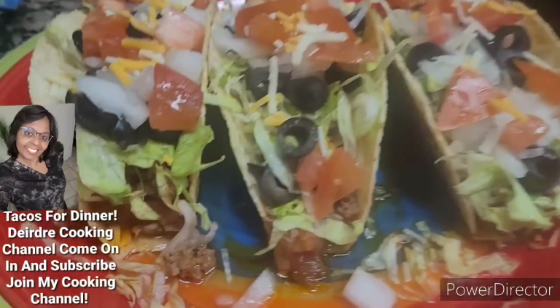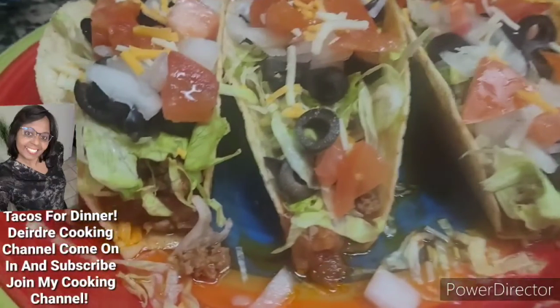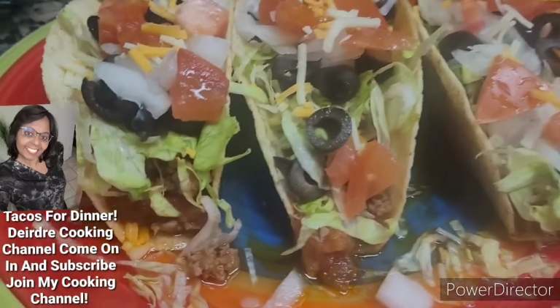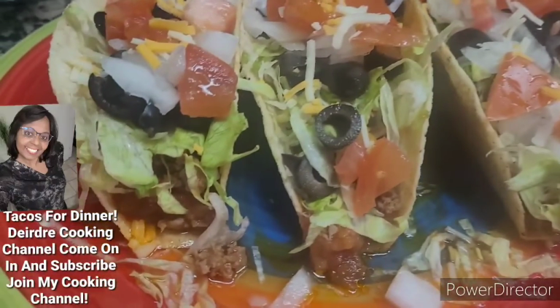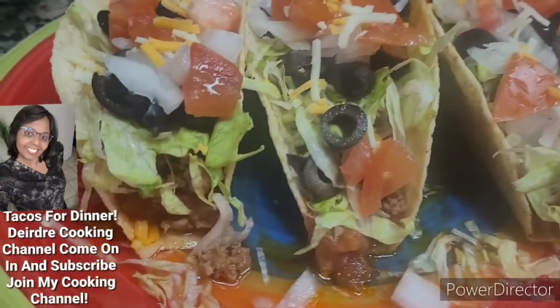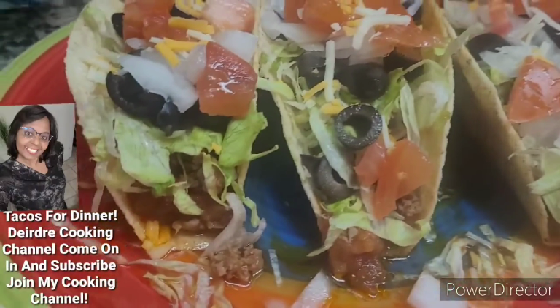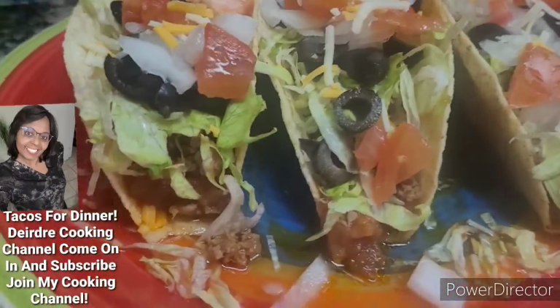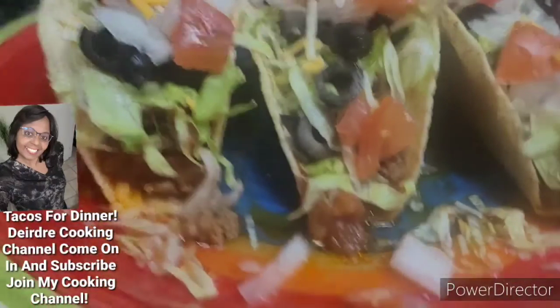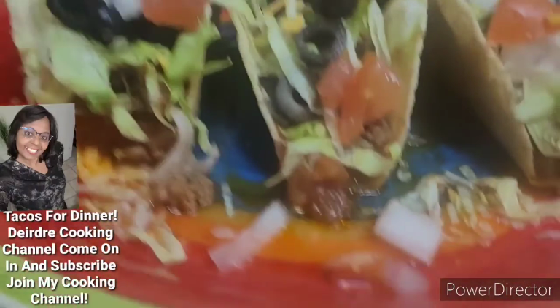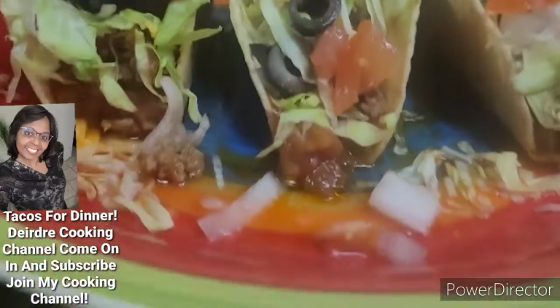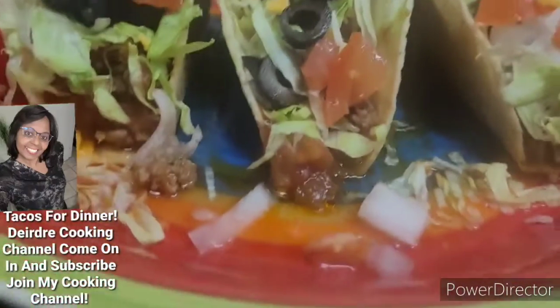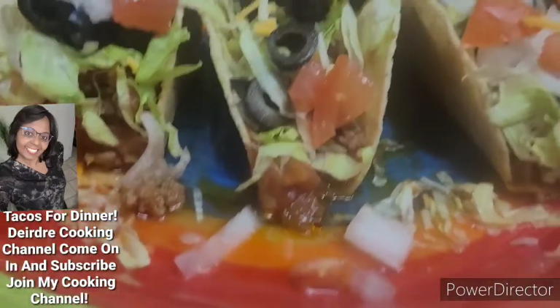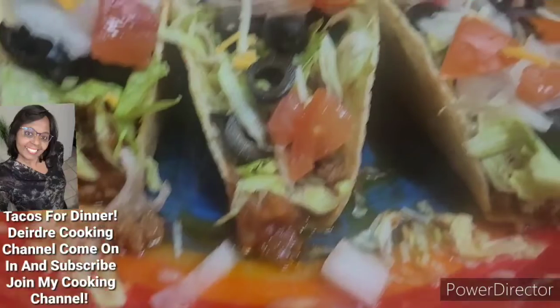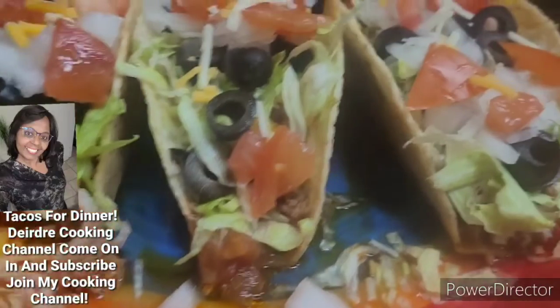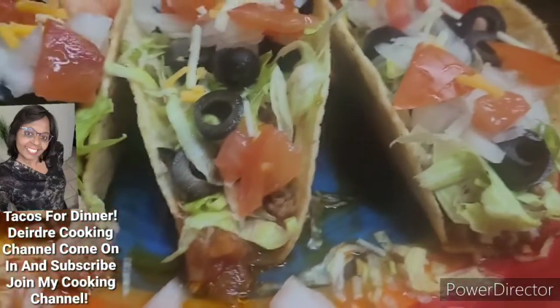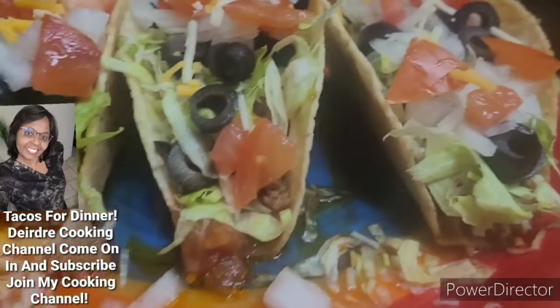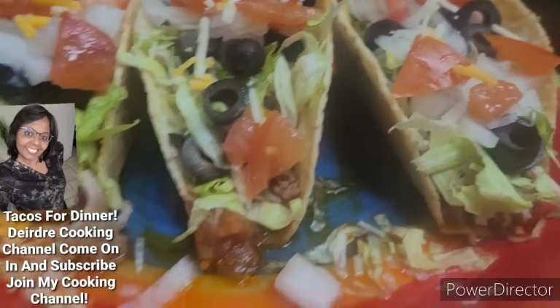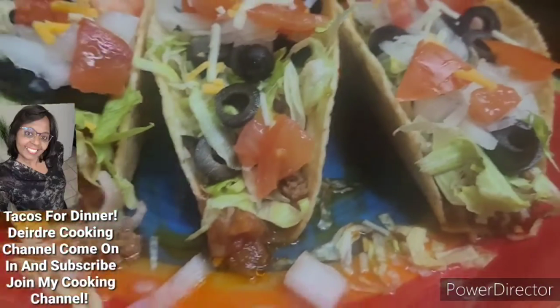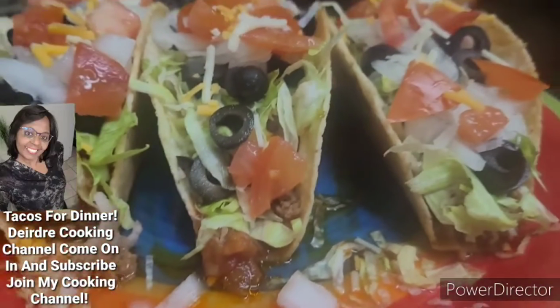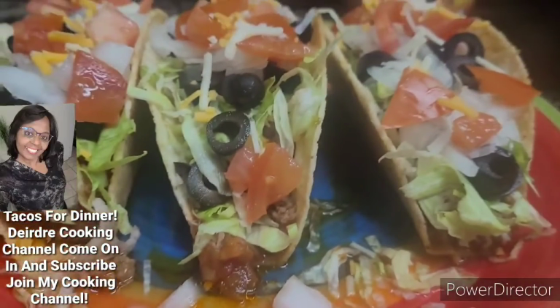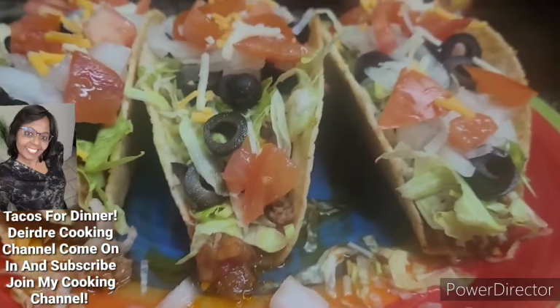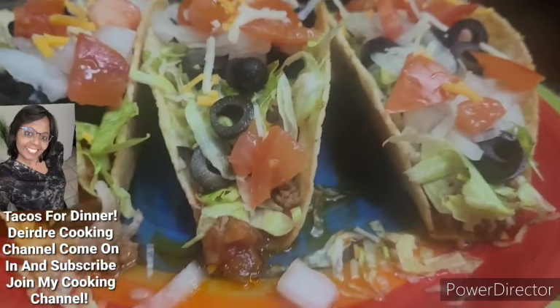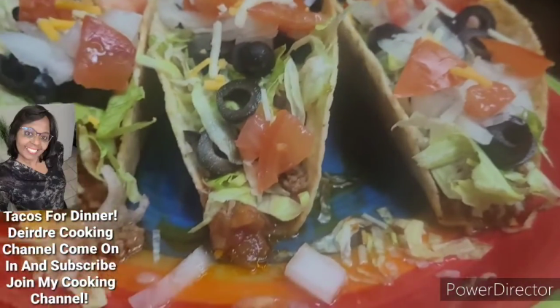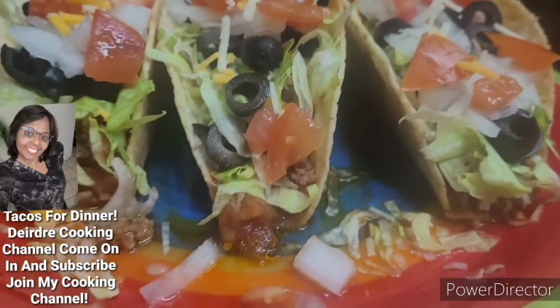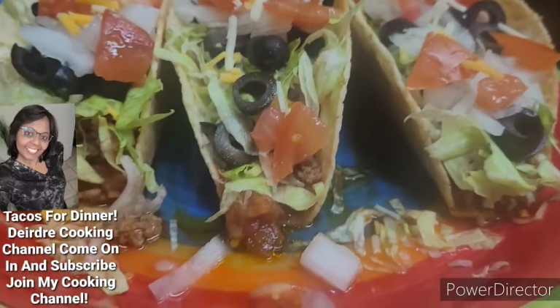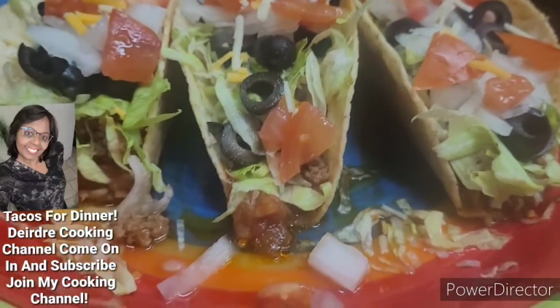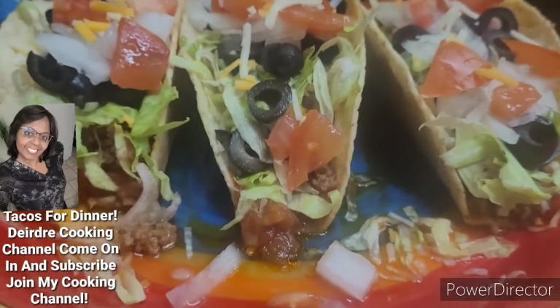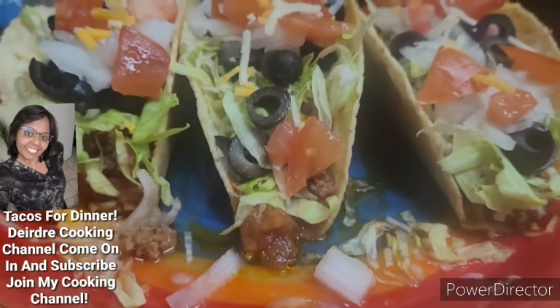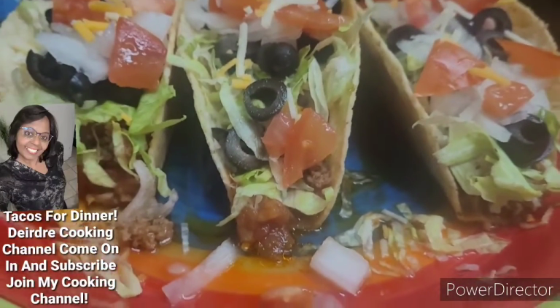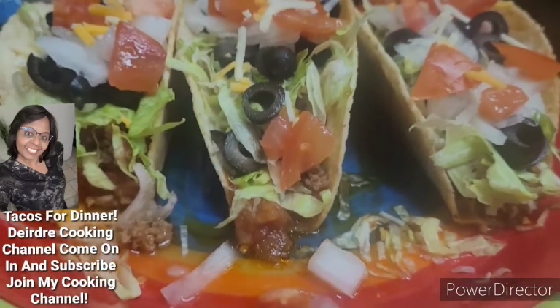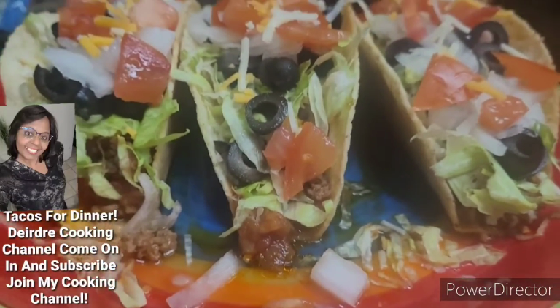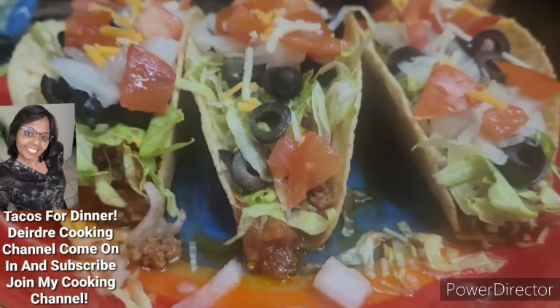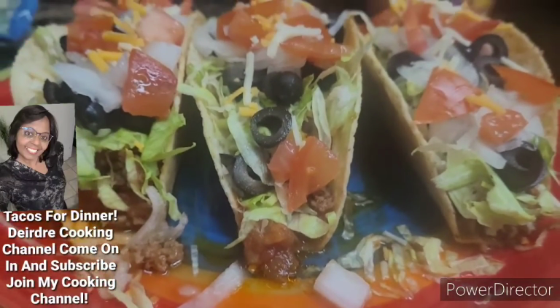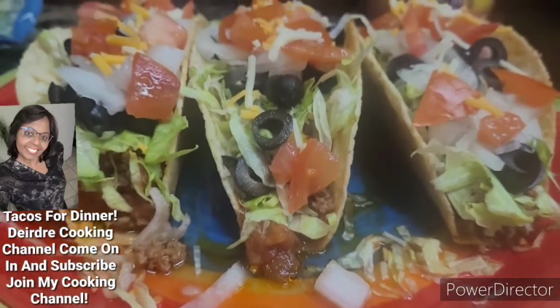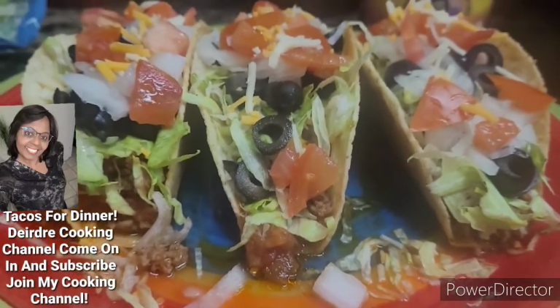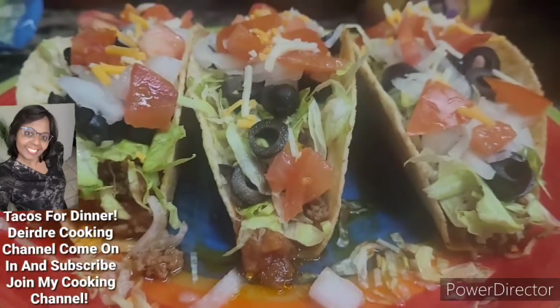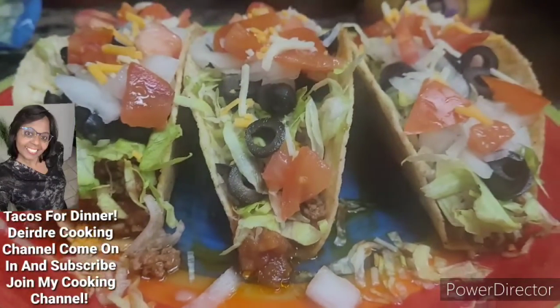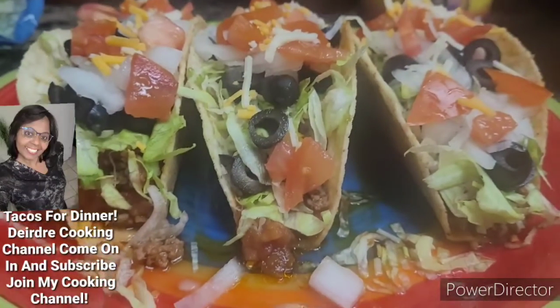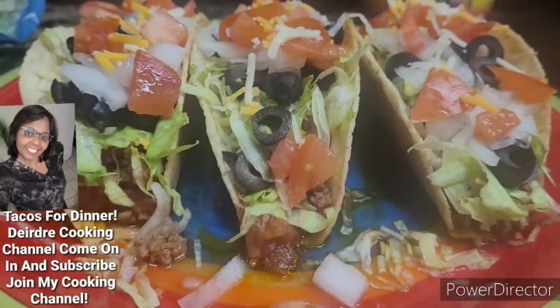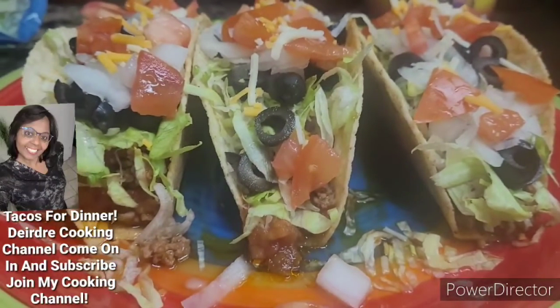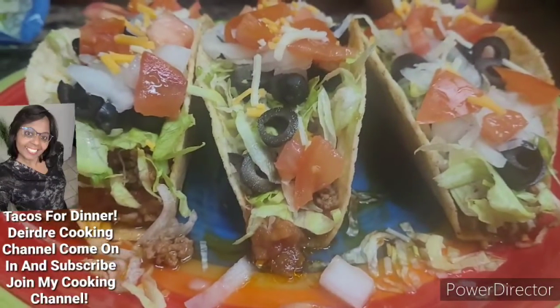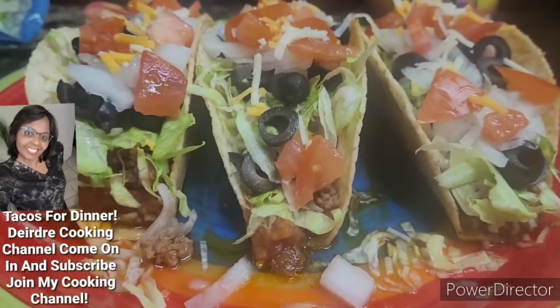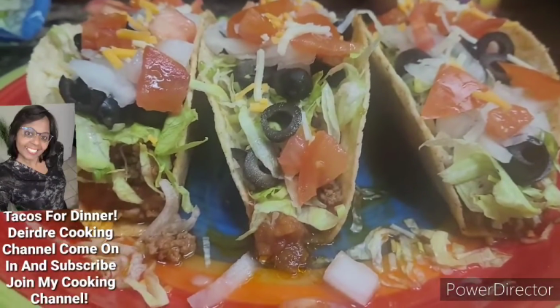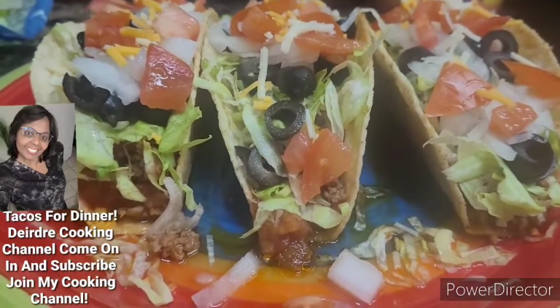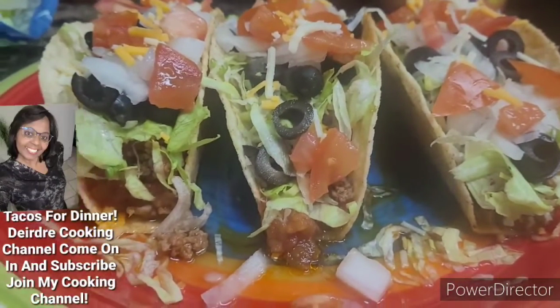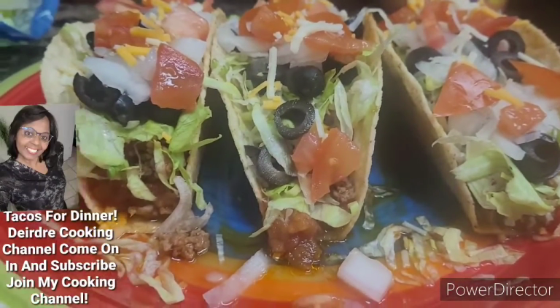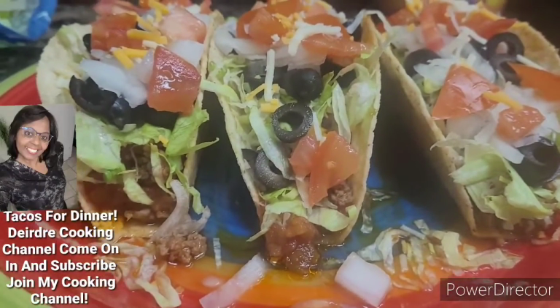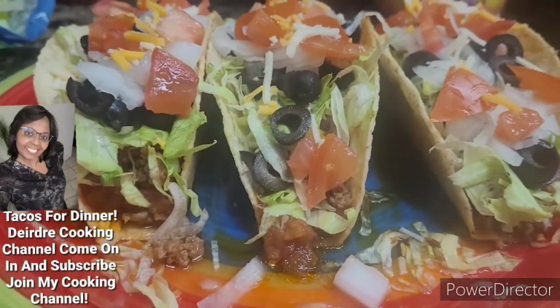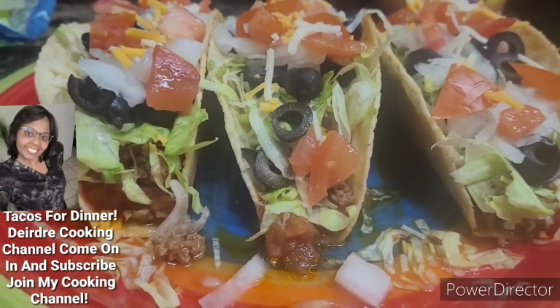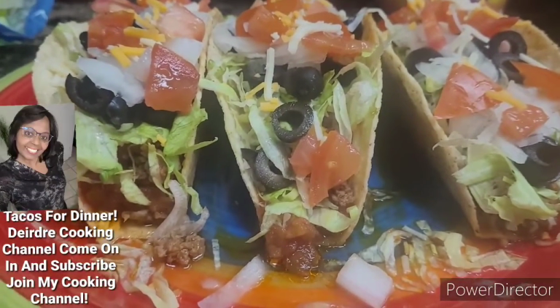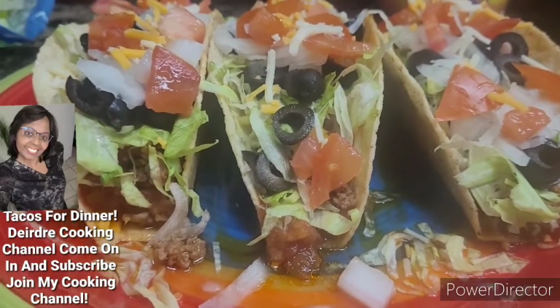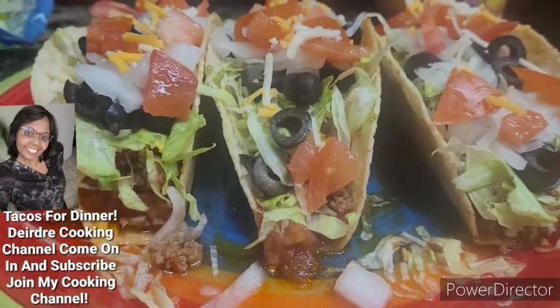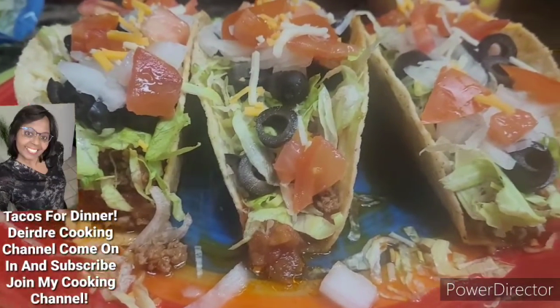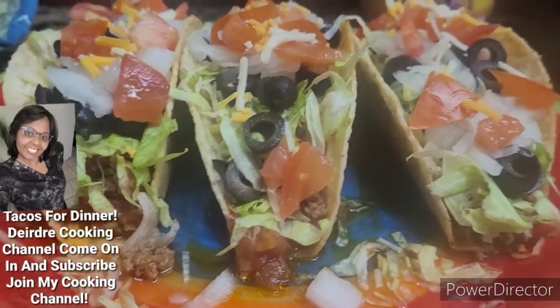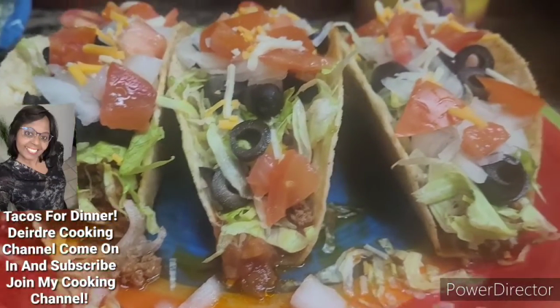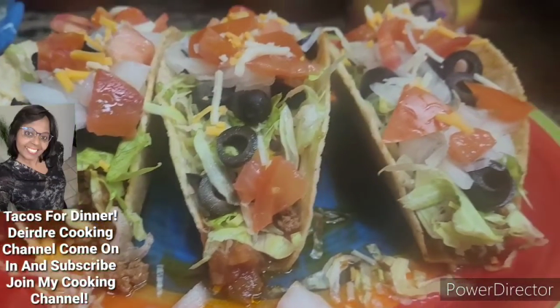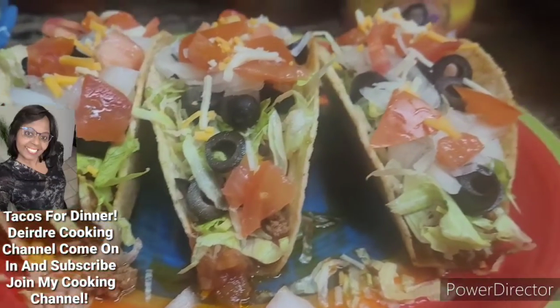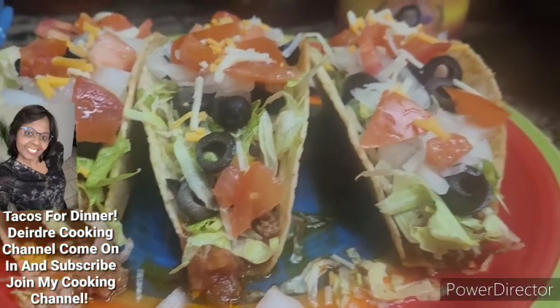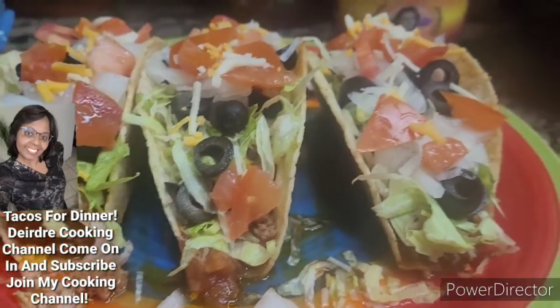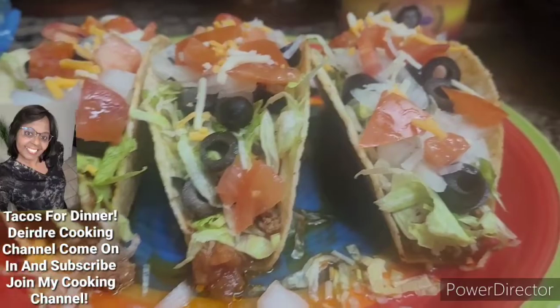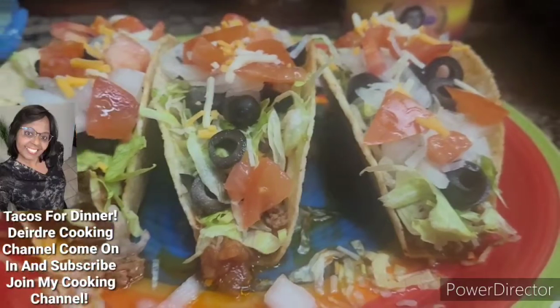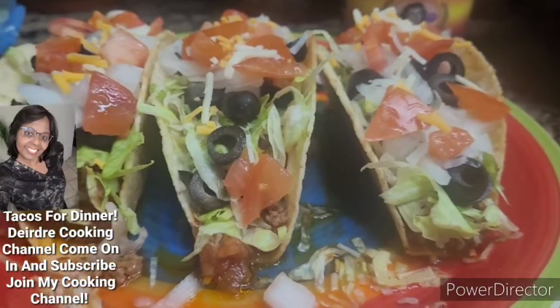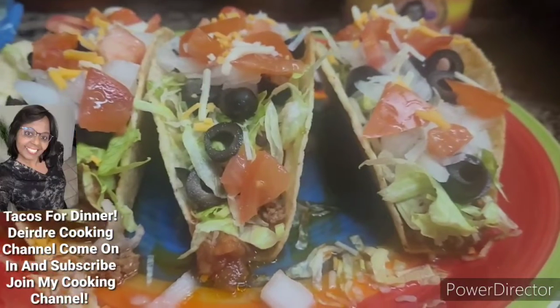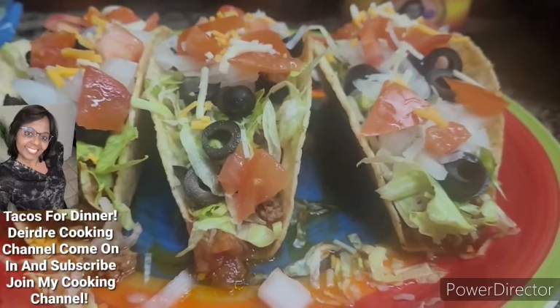Like this video. Give this video a thumbs up. Share with your friends and family. I'm just showing them what's cooking on my cooking channel.